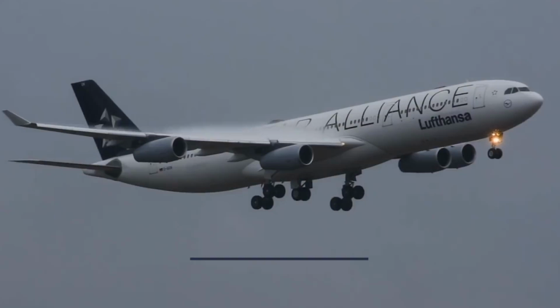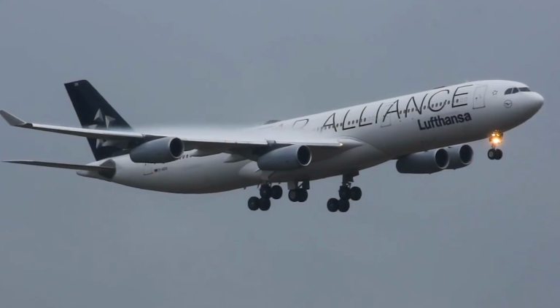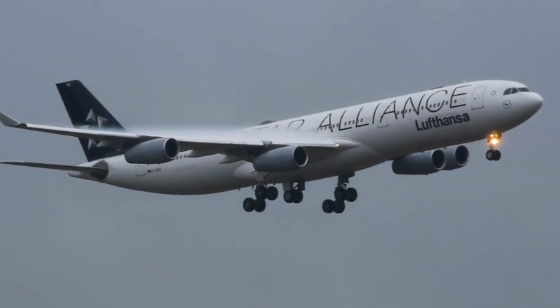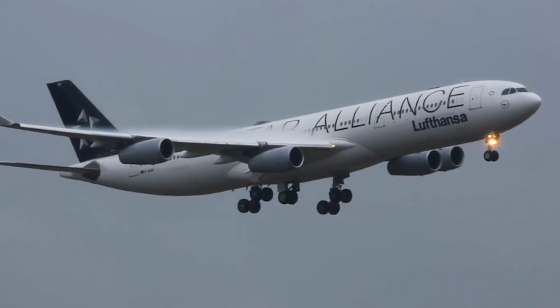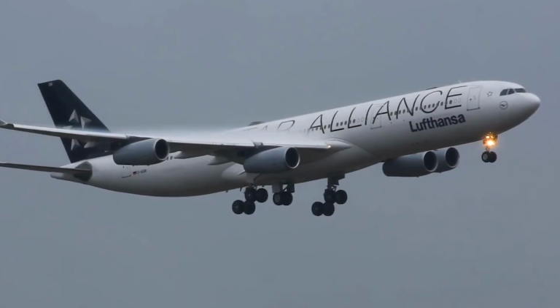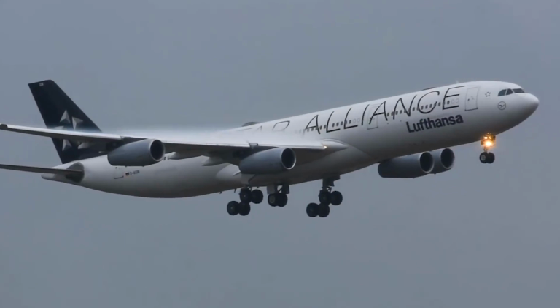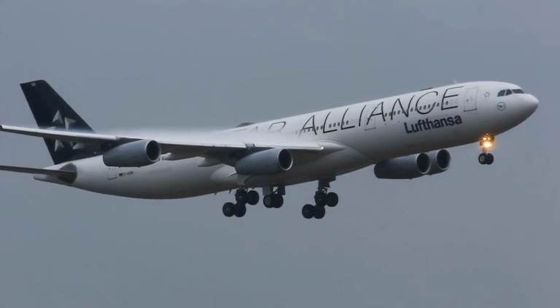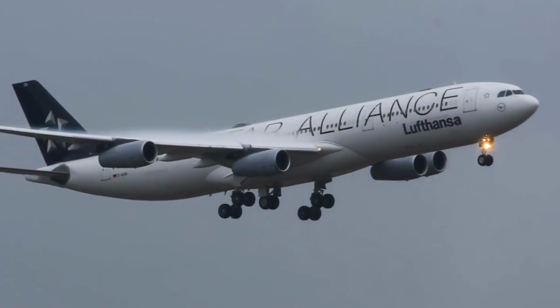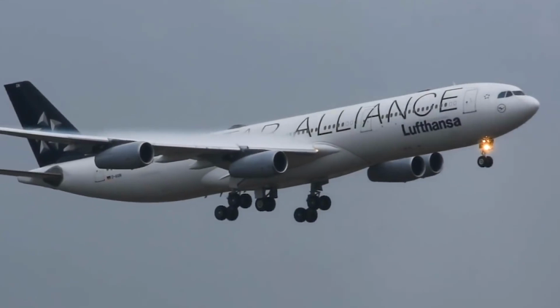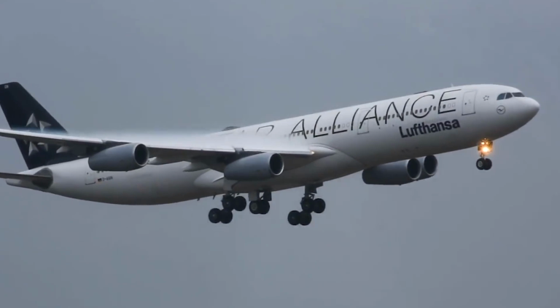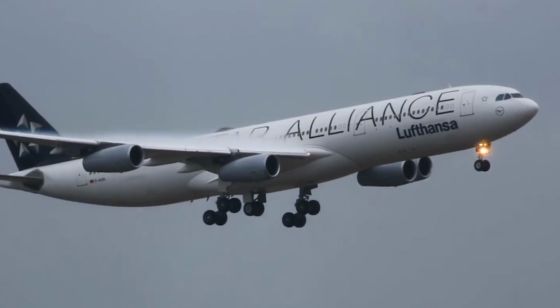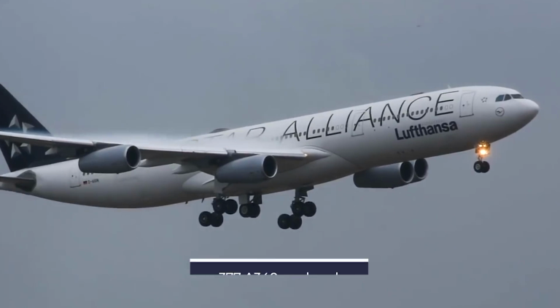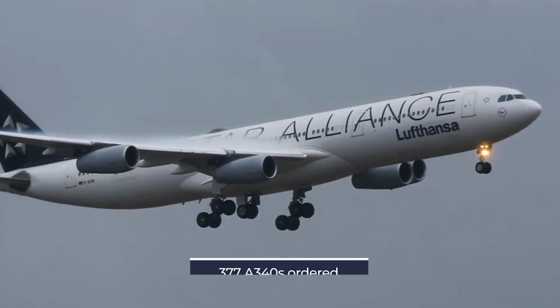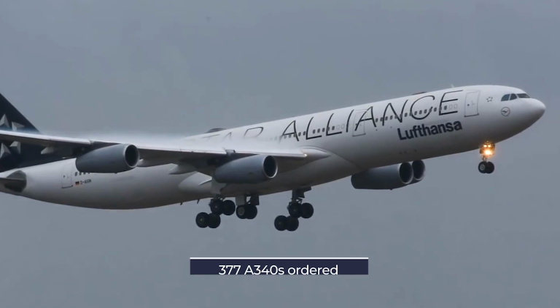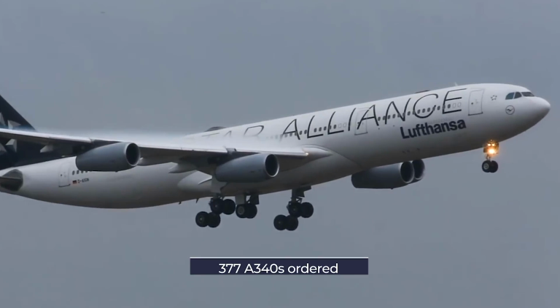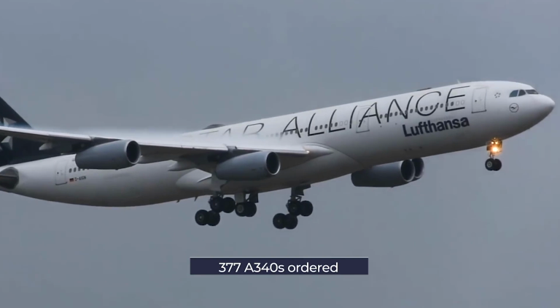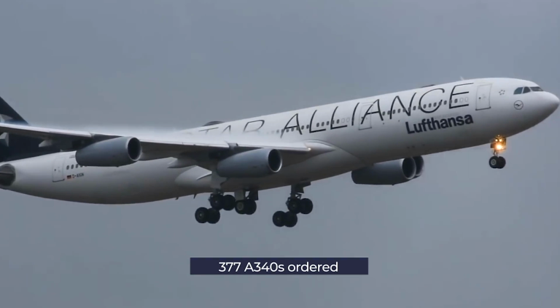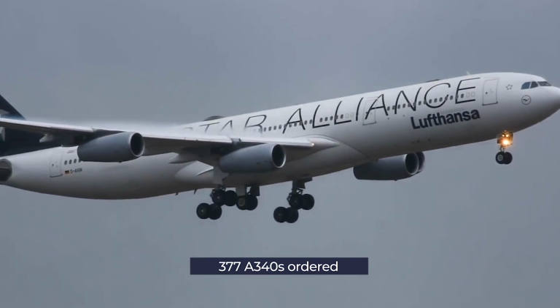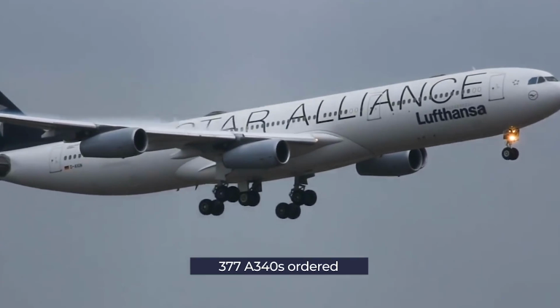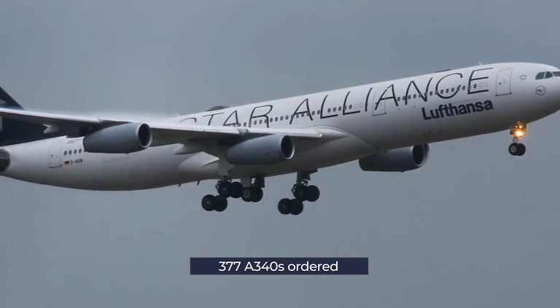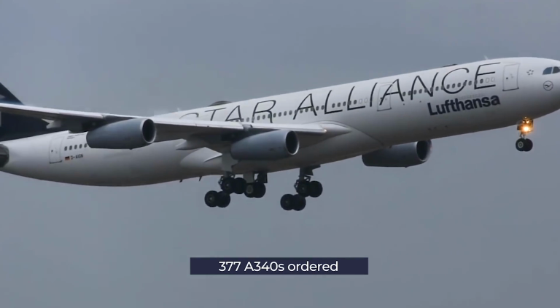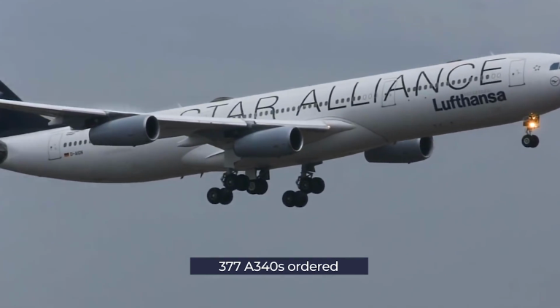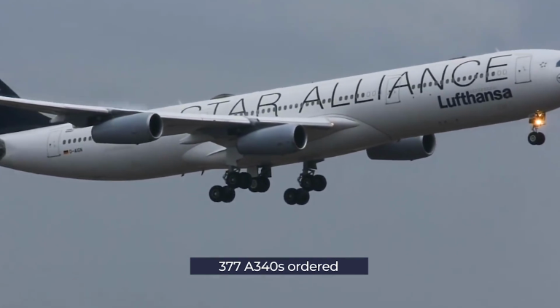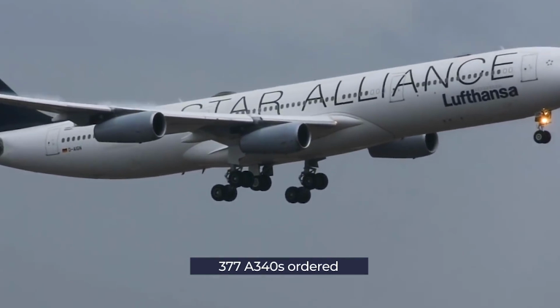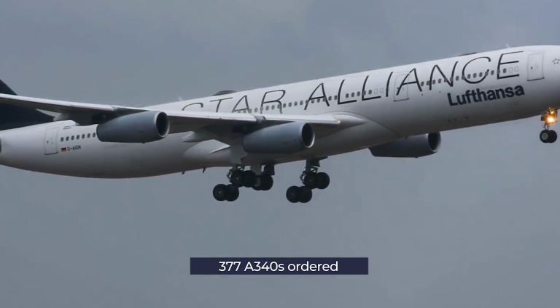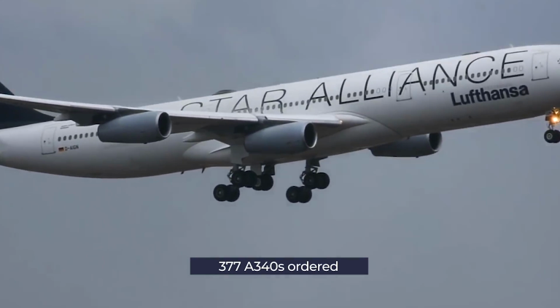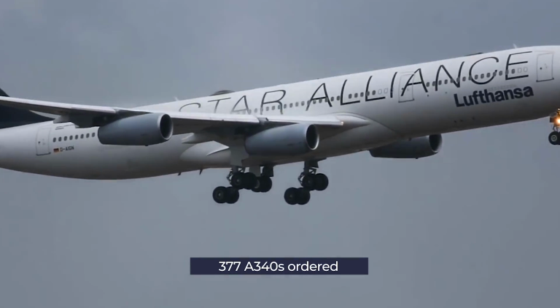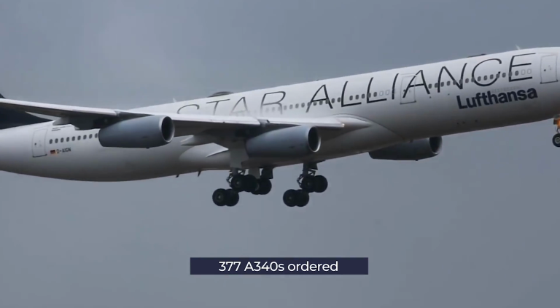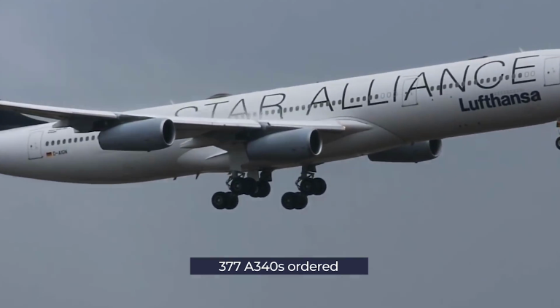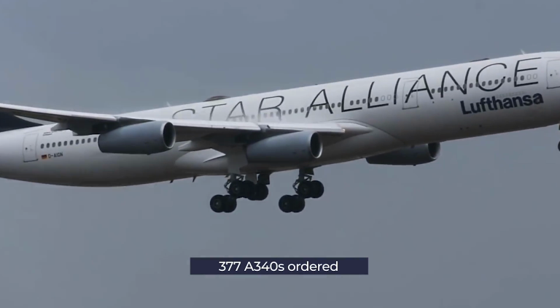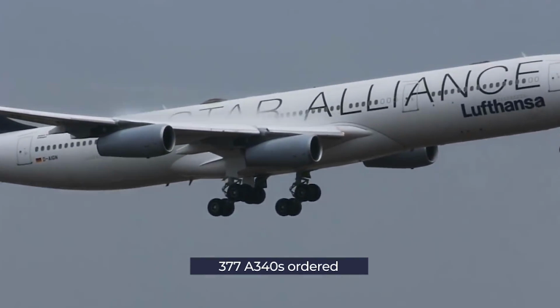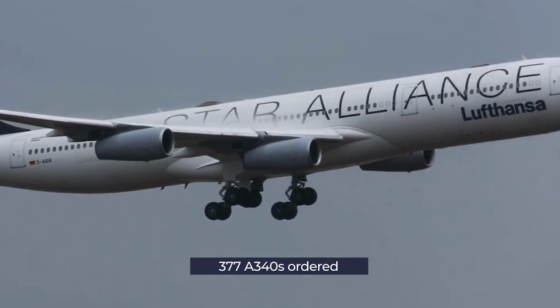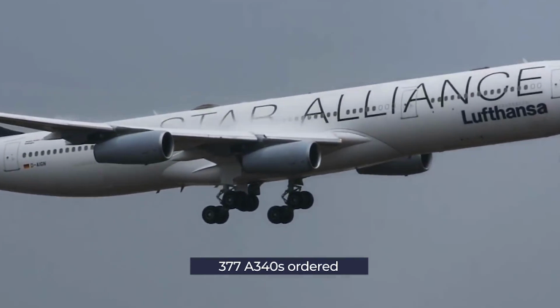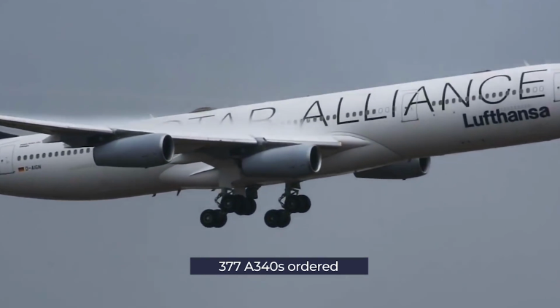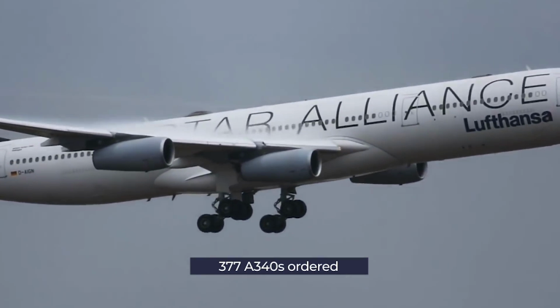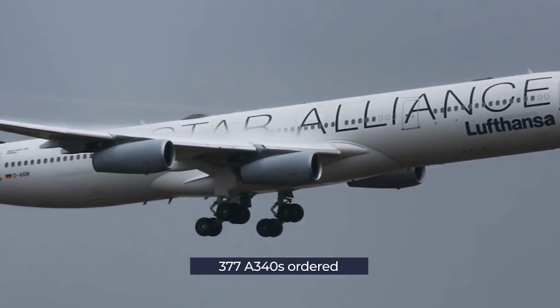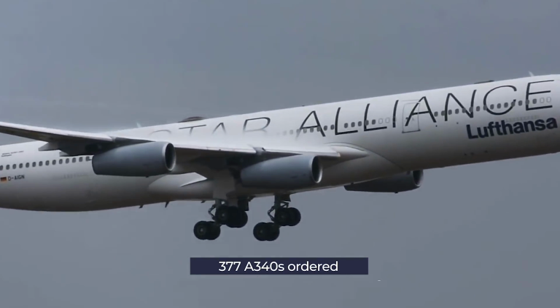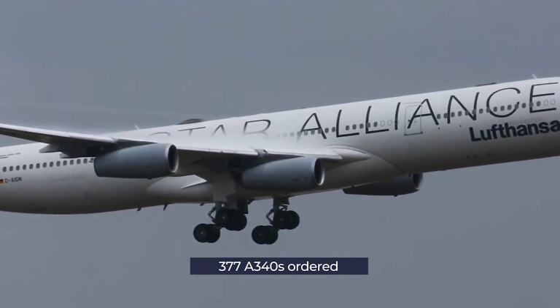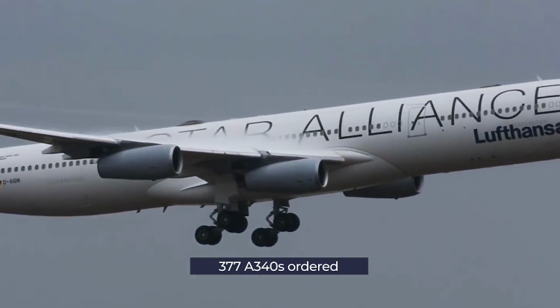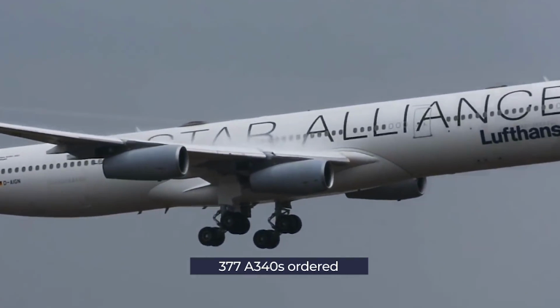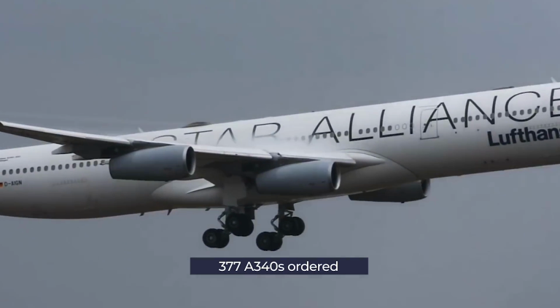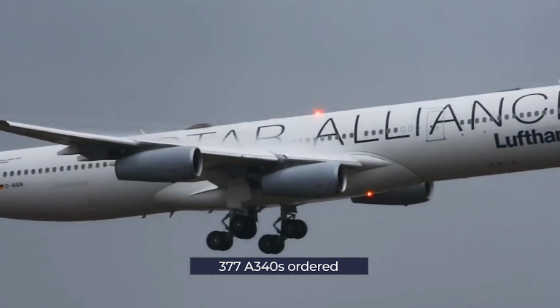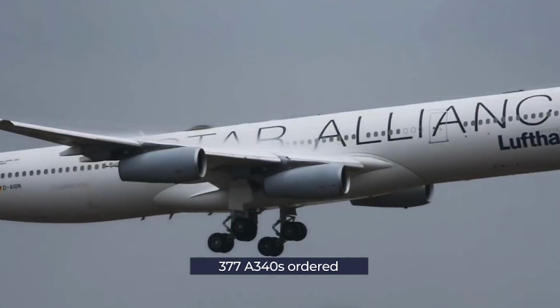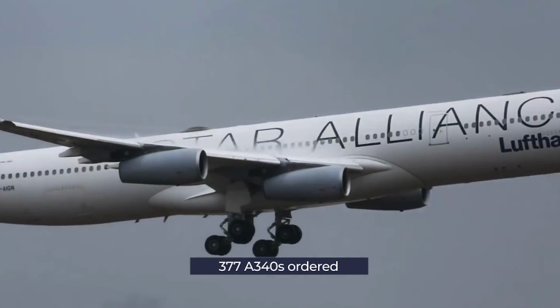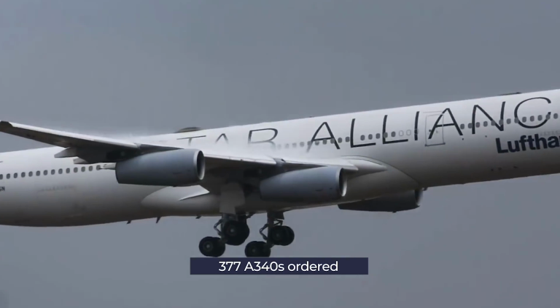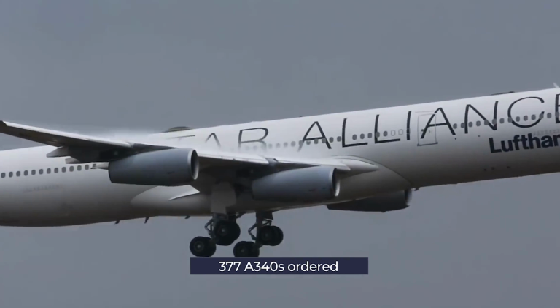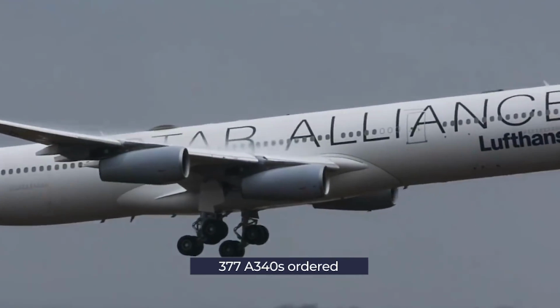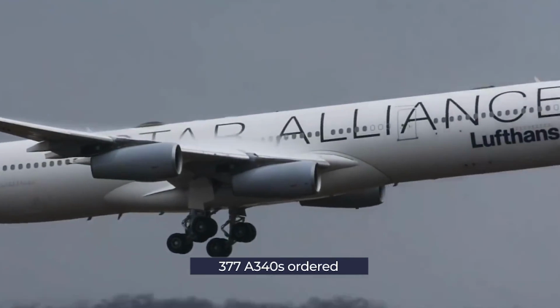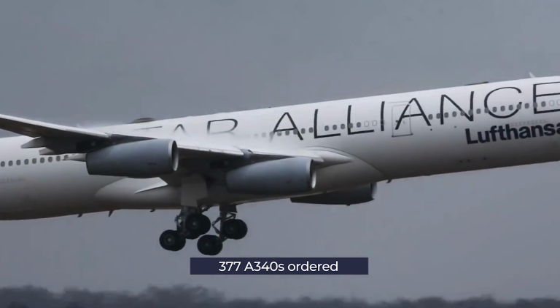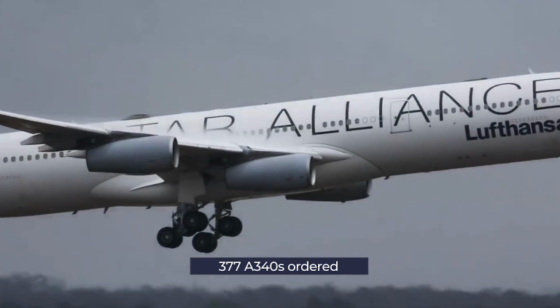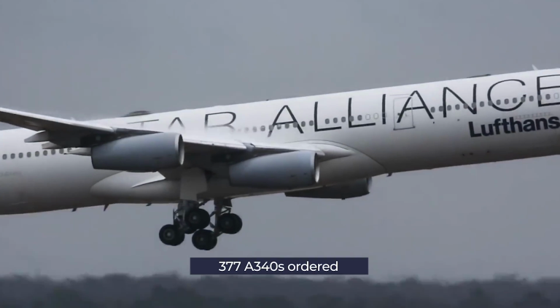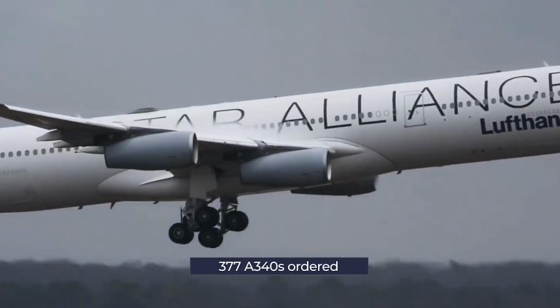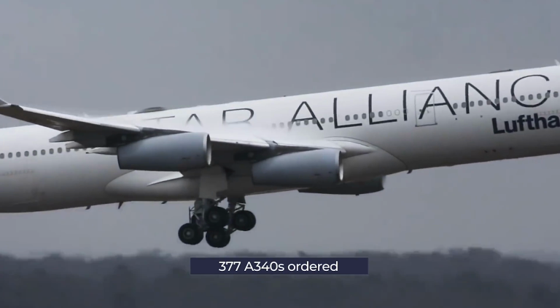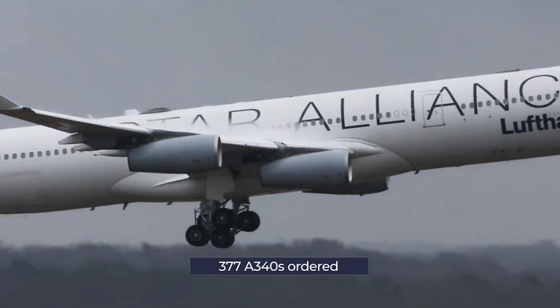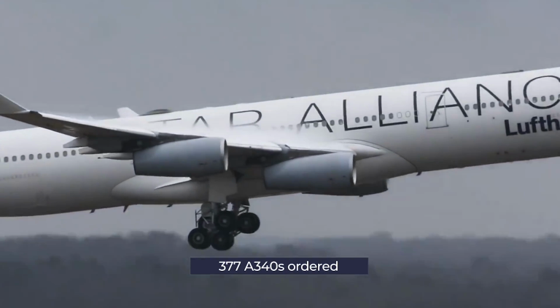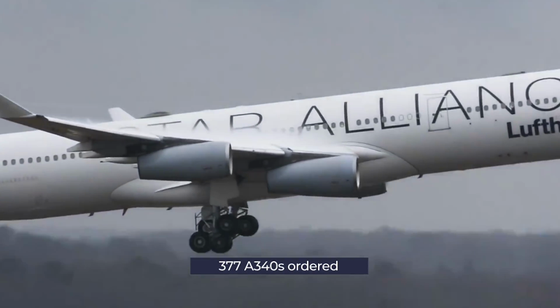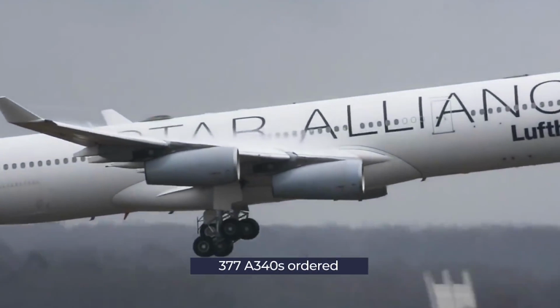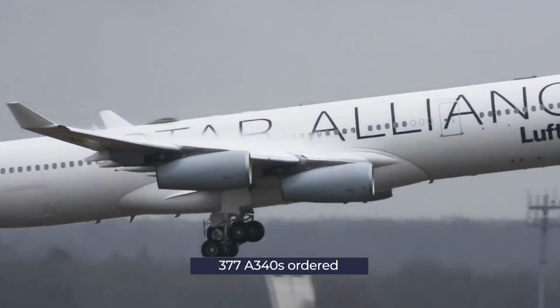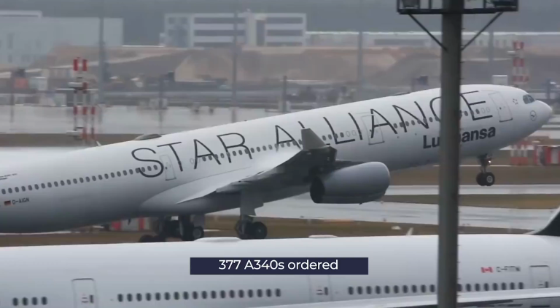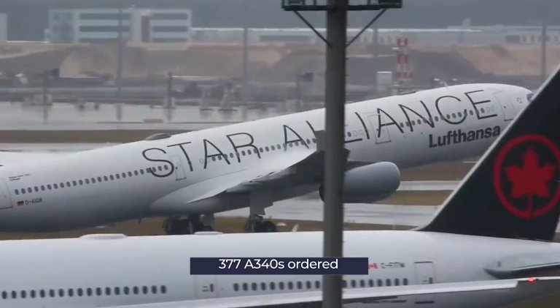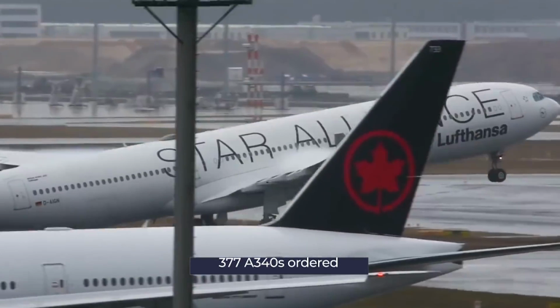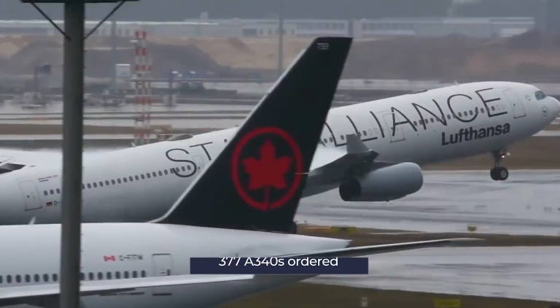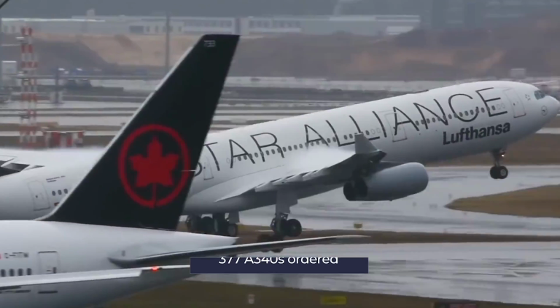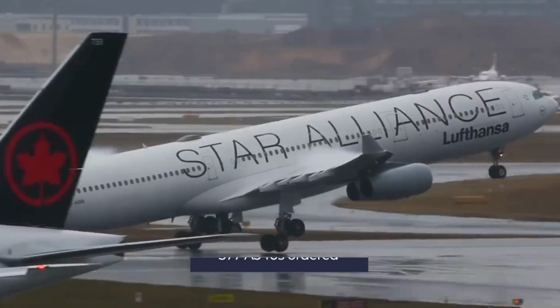Comparatively, the Airbus A340 only received 377 orders in total before the program was shut down.